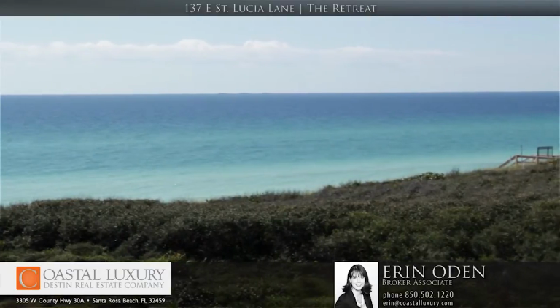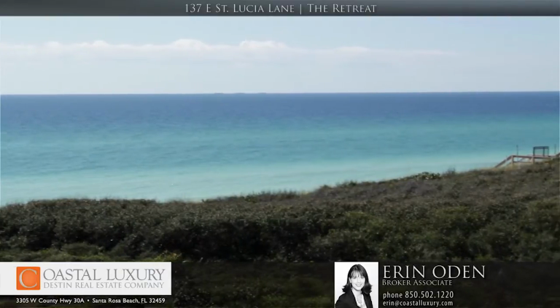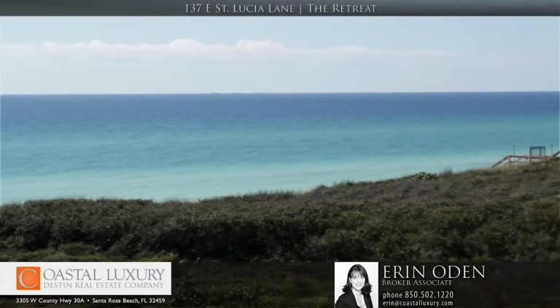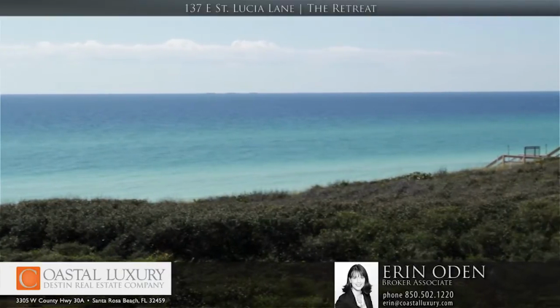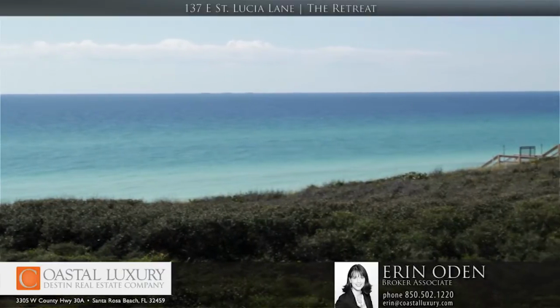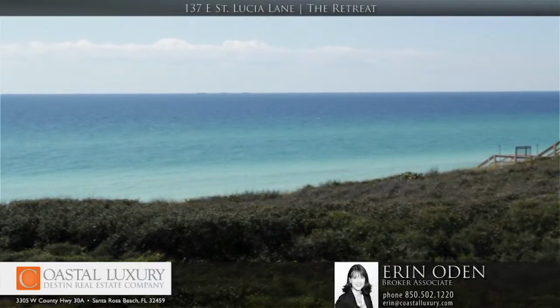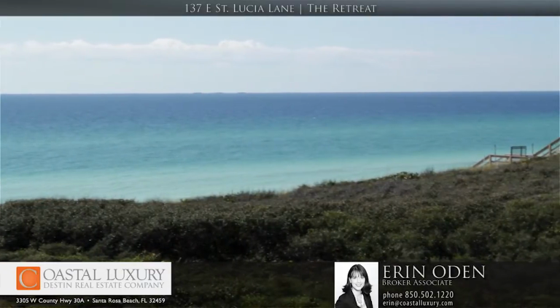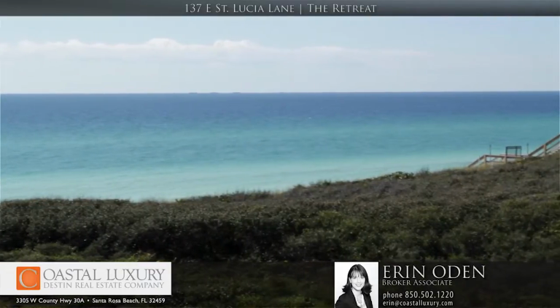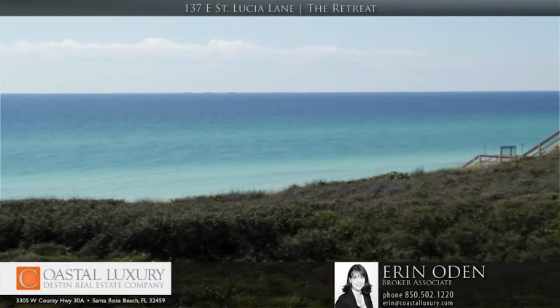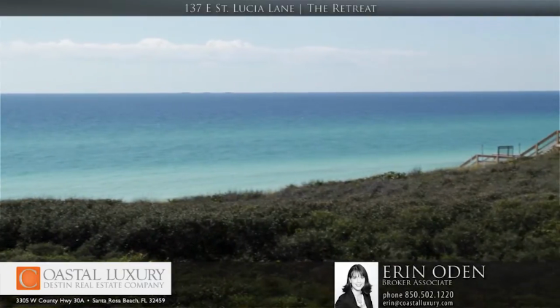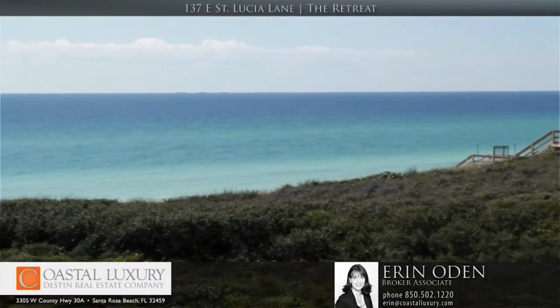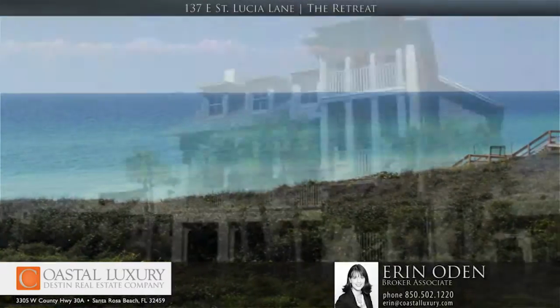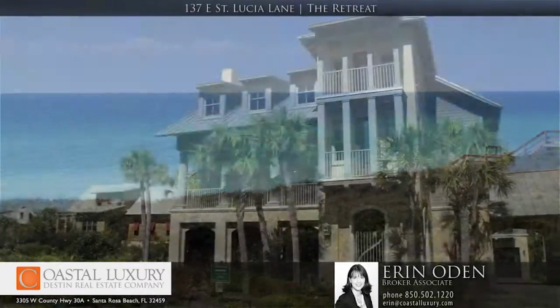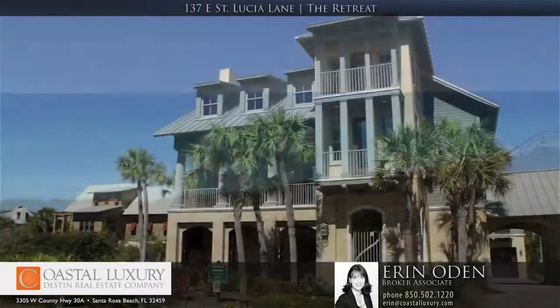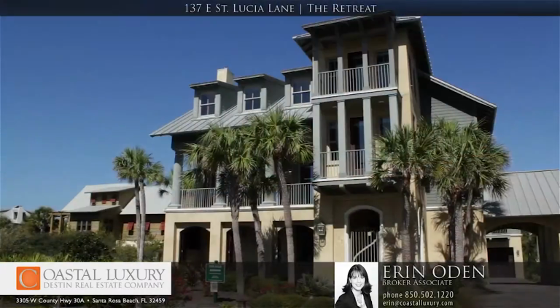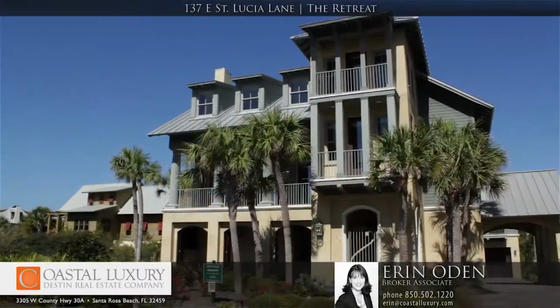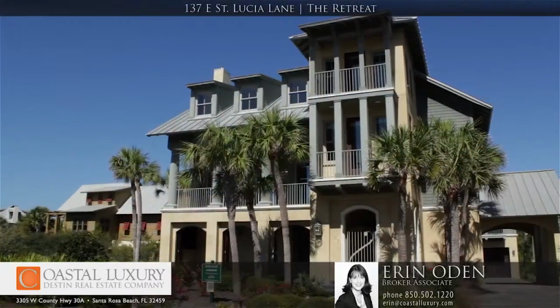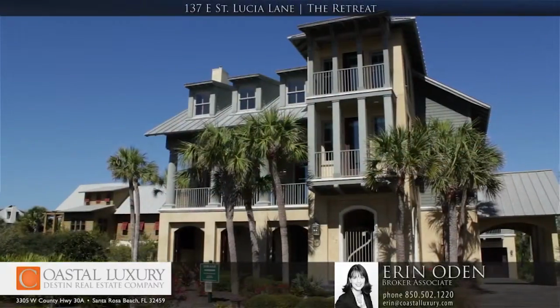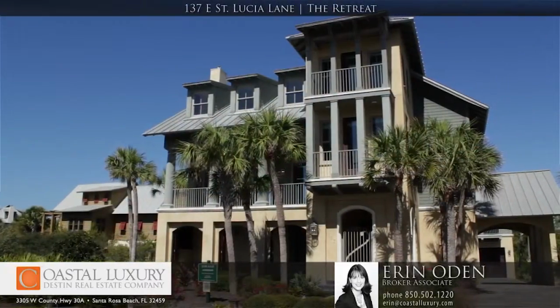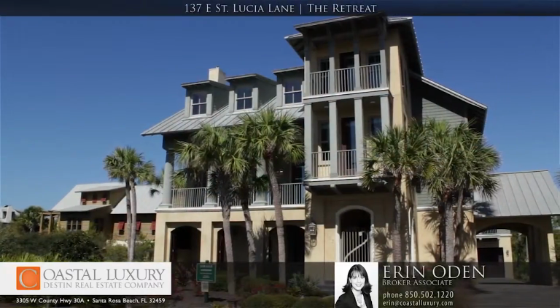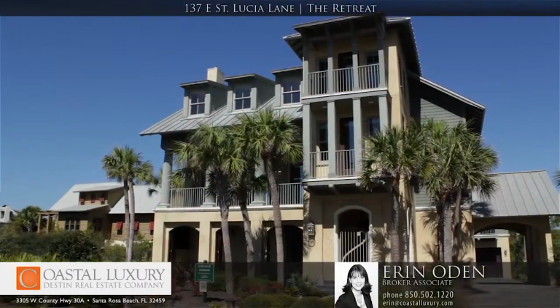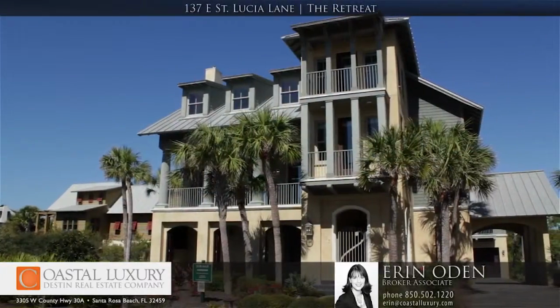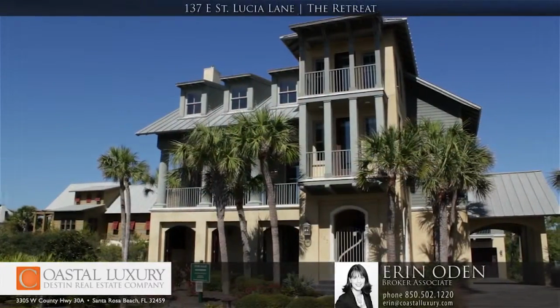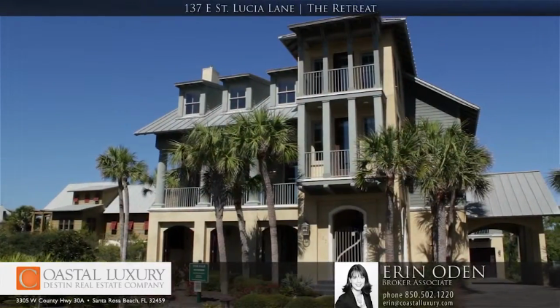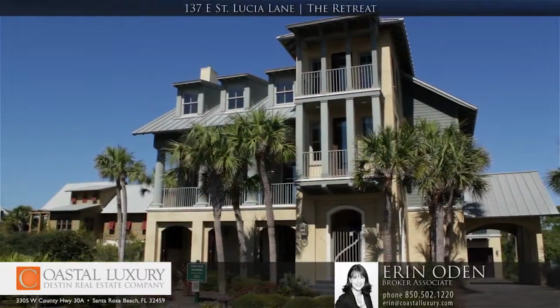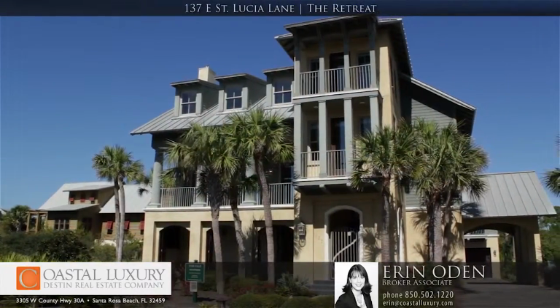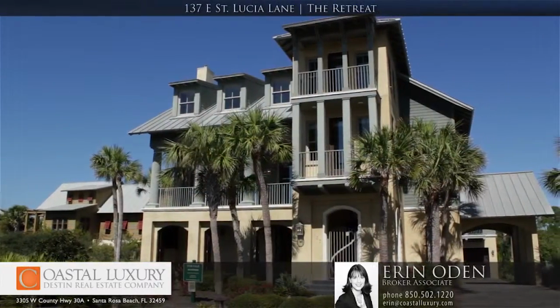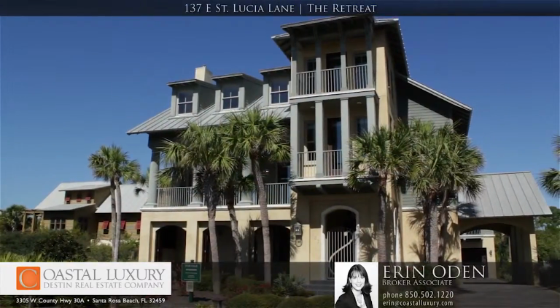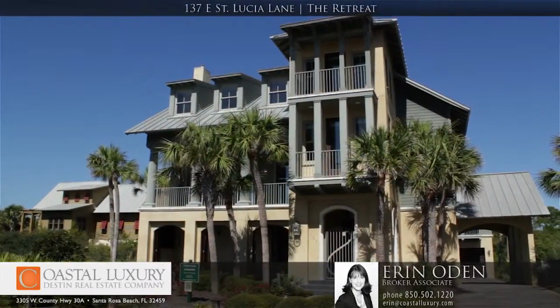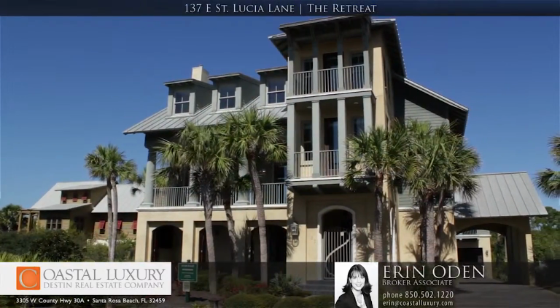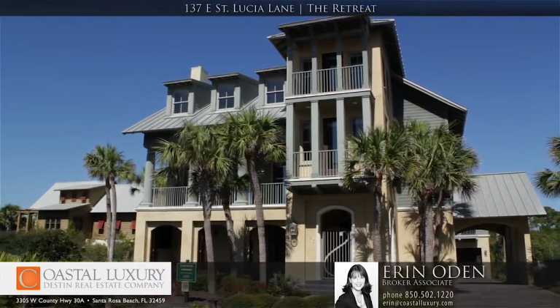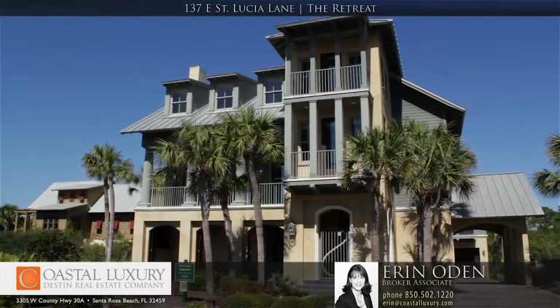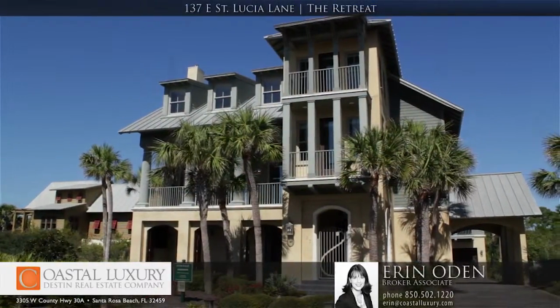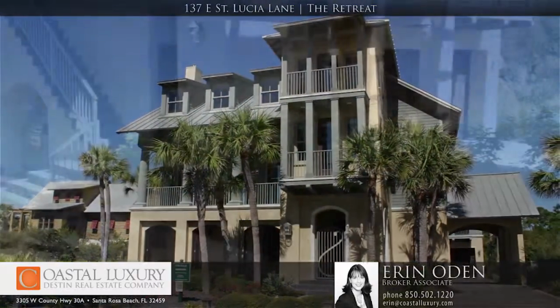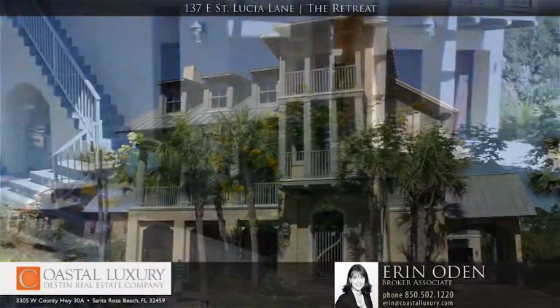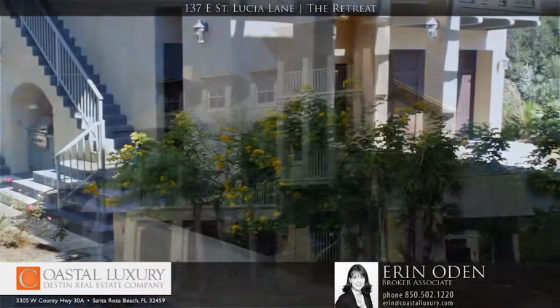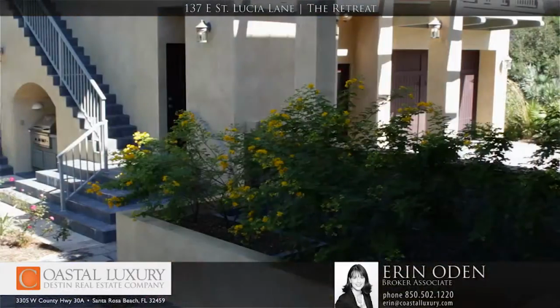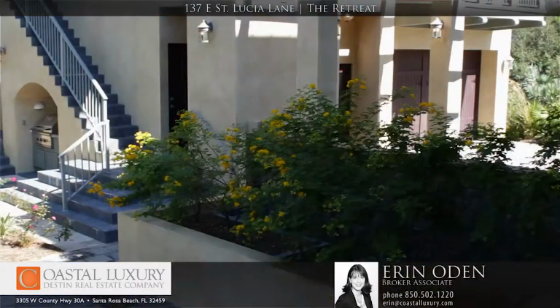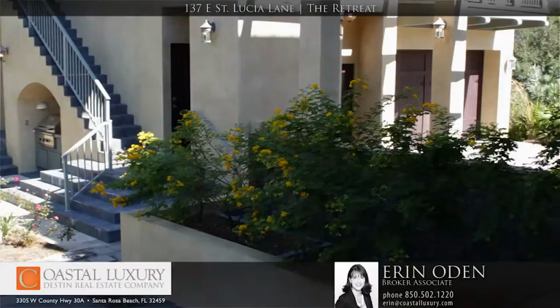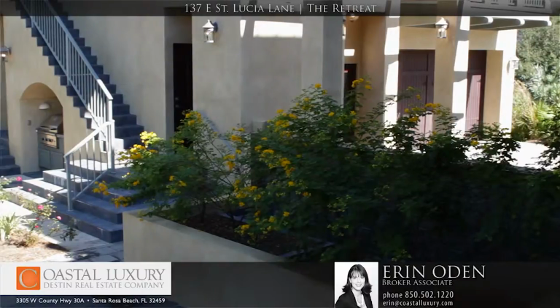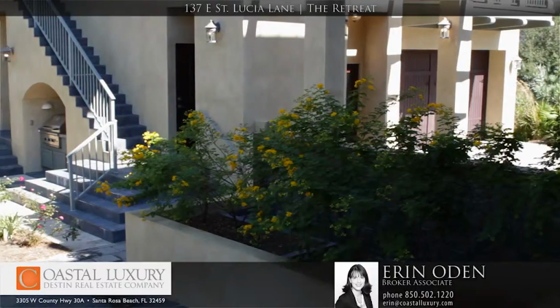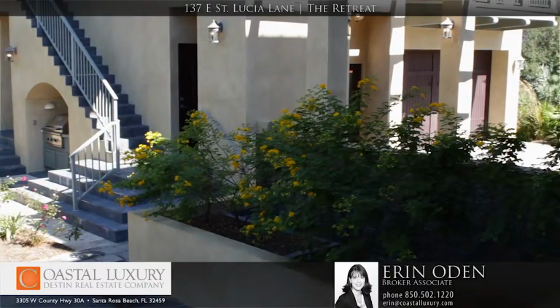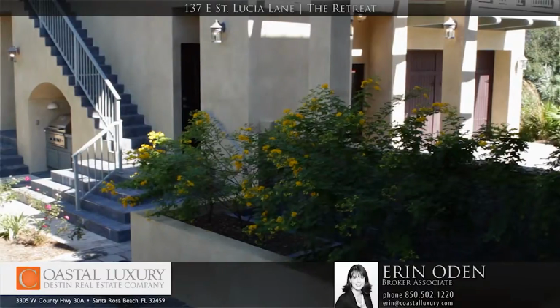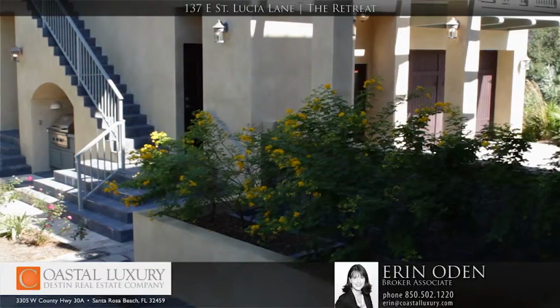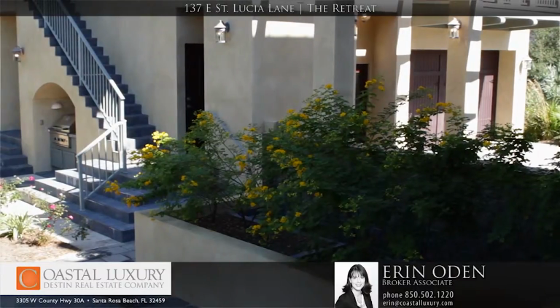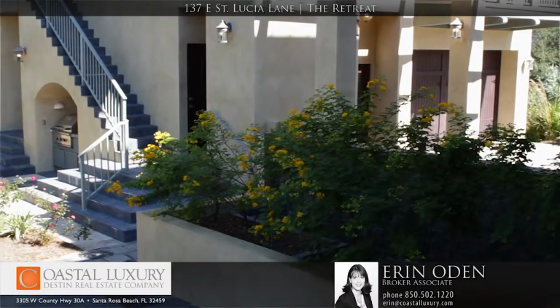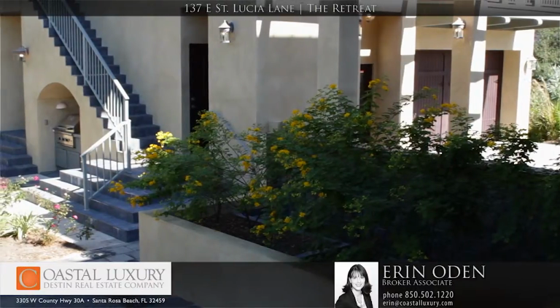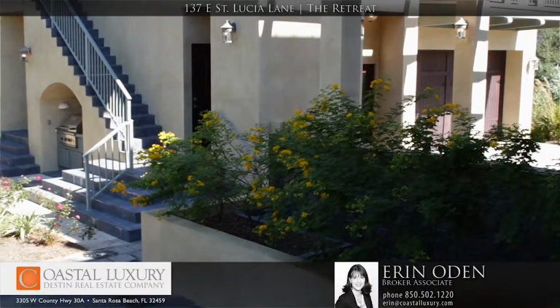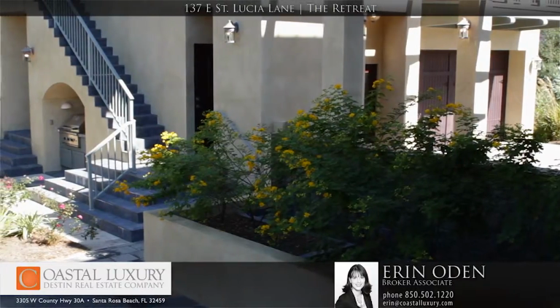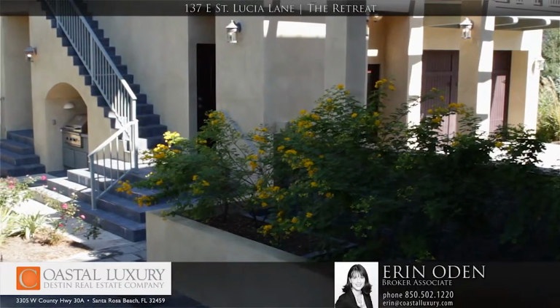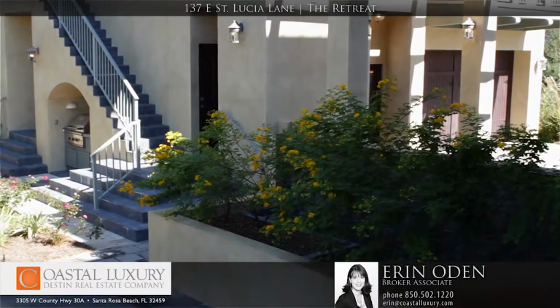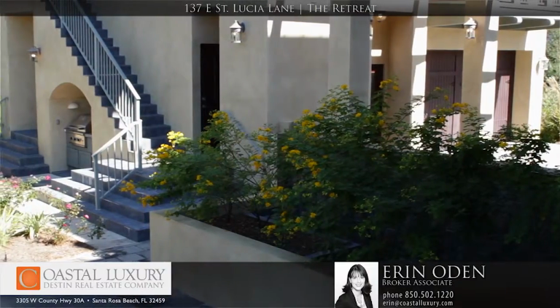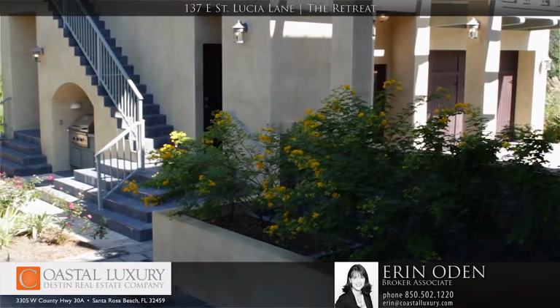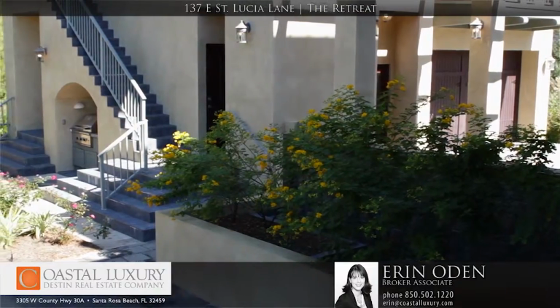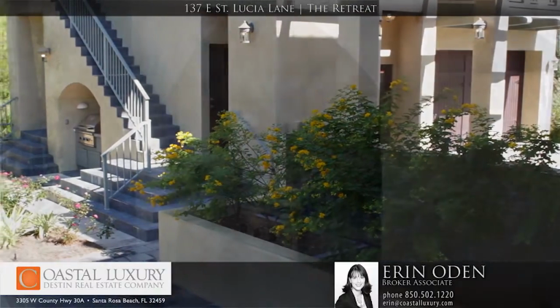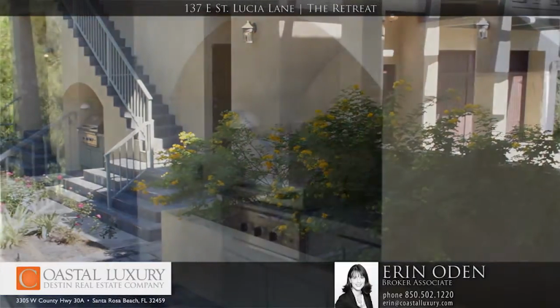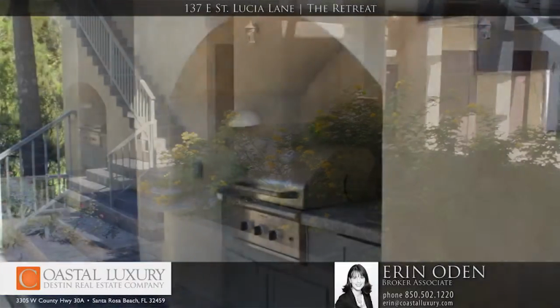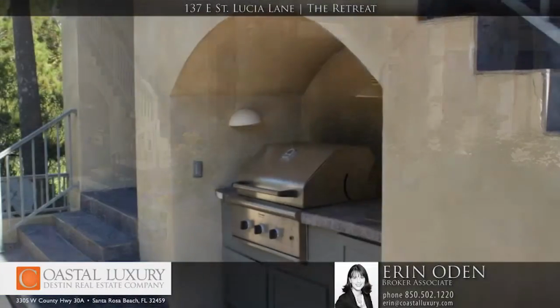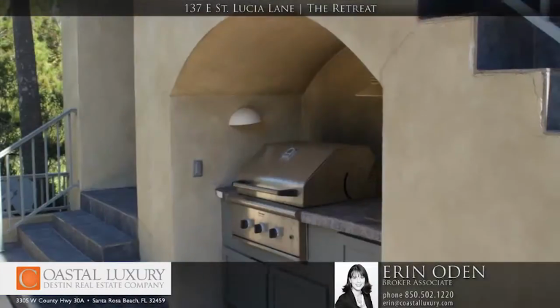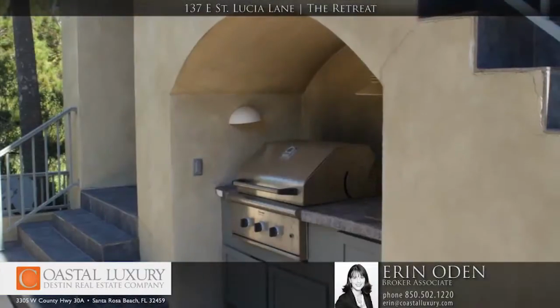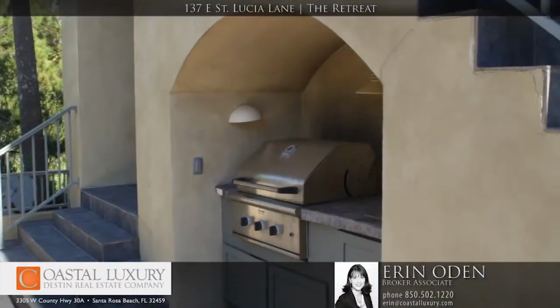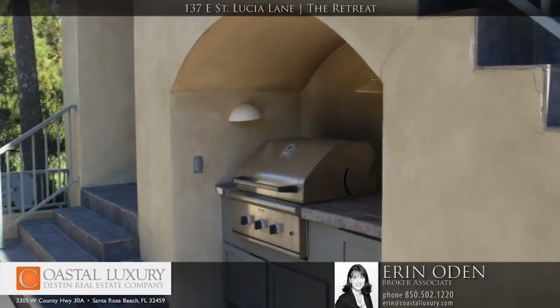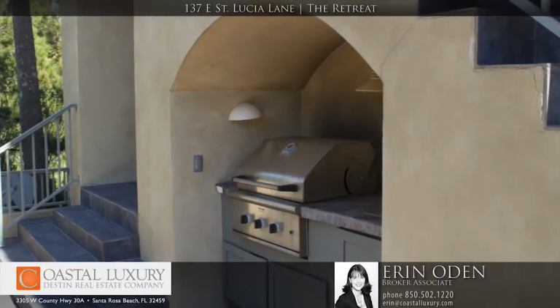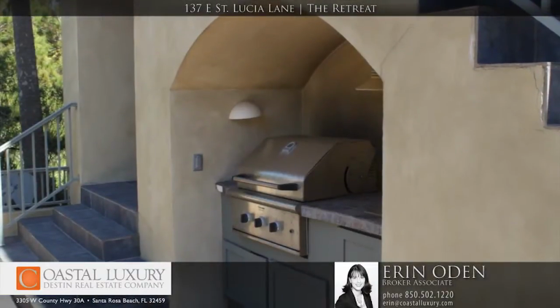This home is comprised of a main residence and a guest house that are separated by a courtyard with a summer kitchen and saltwater pool.